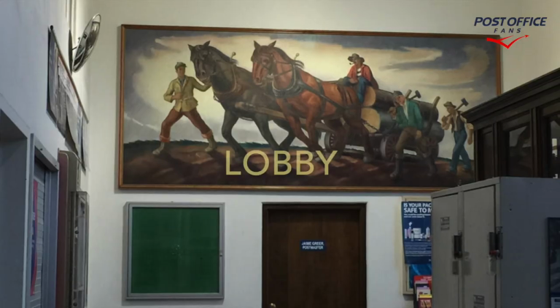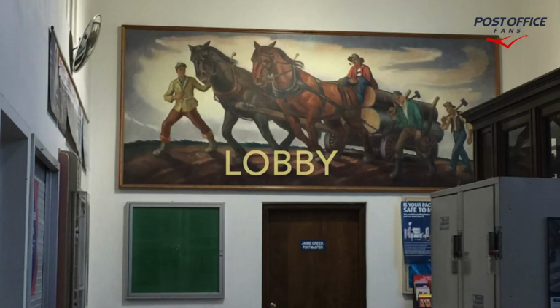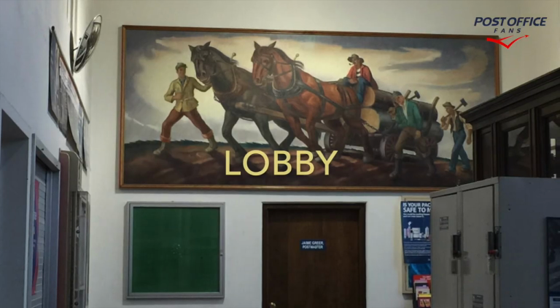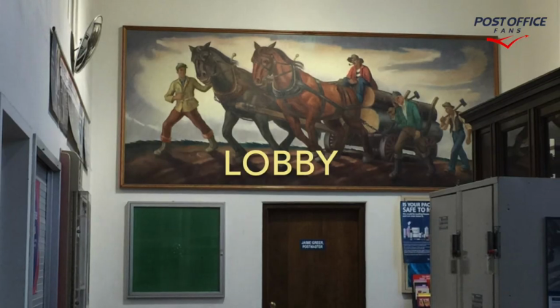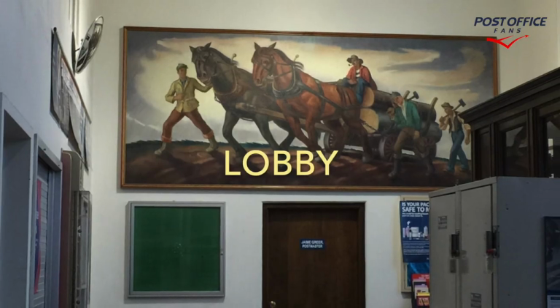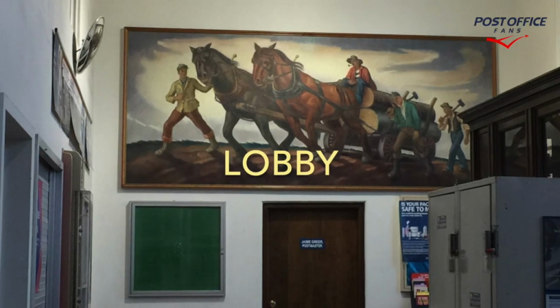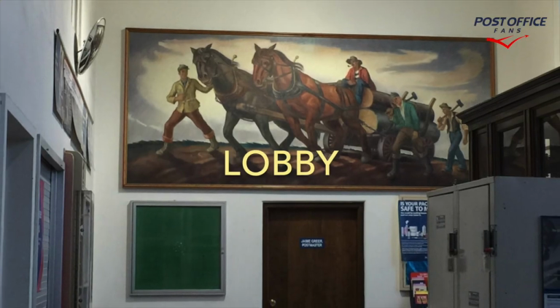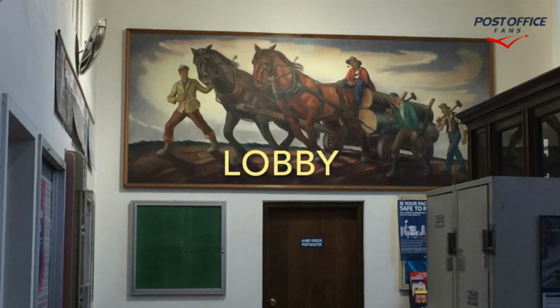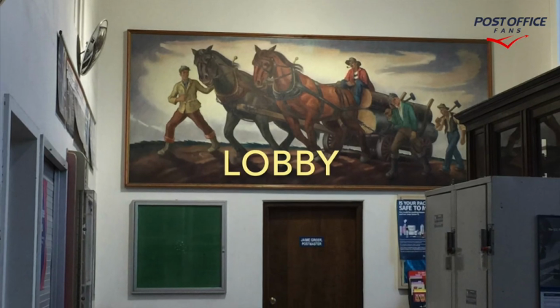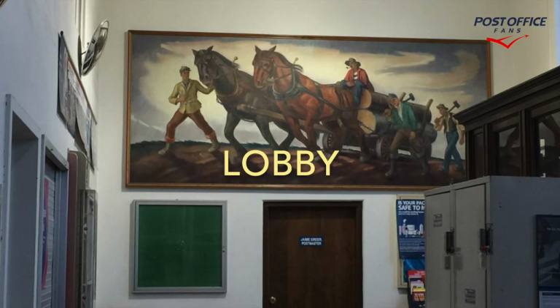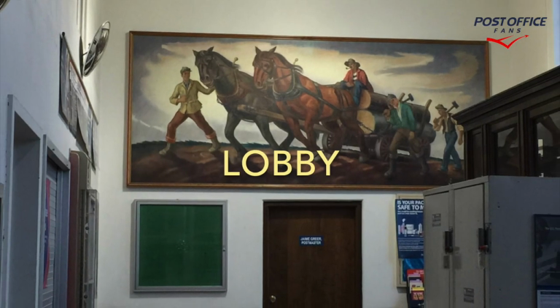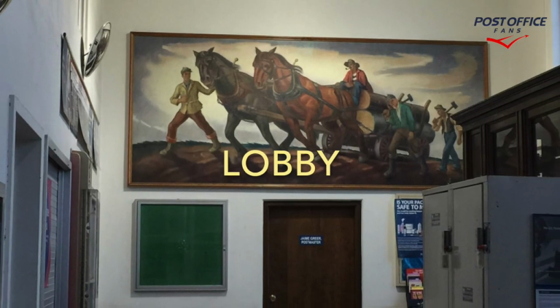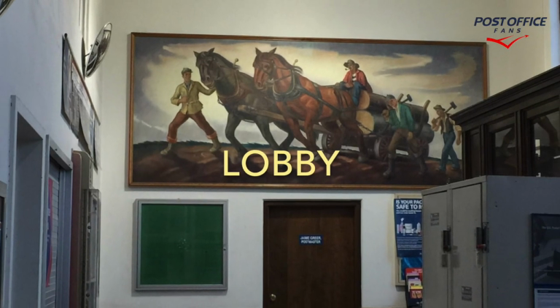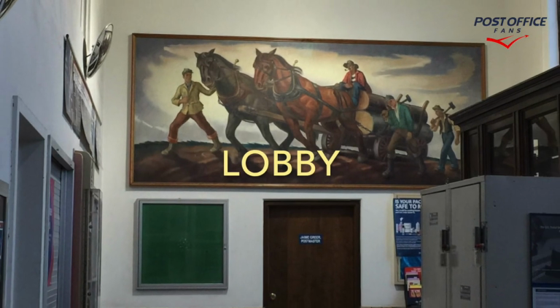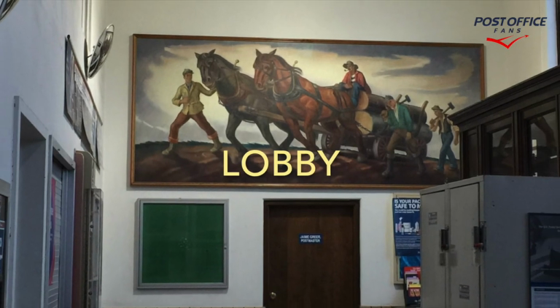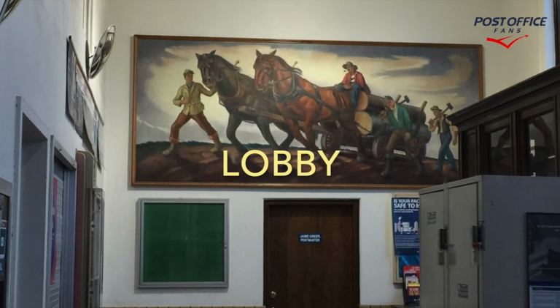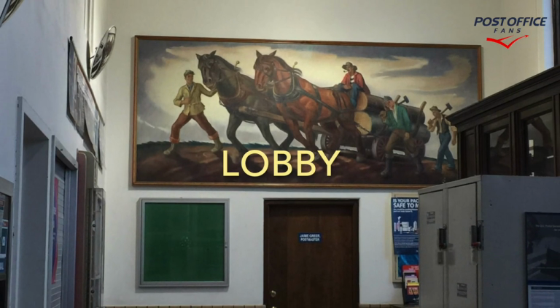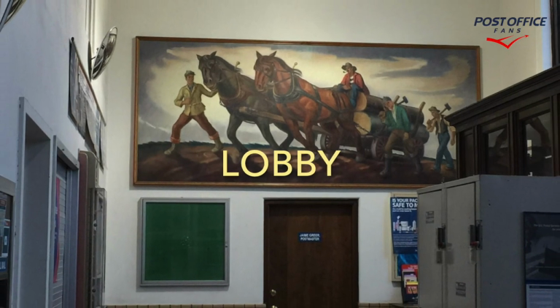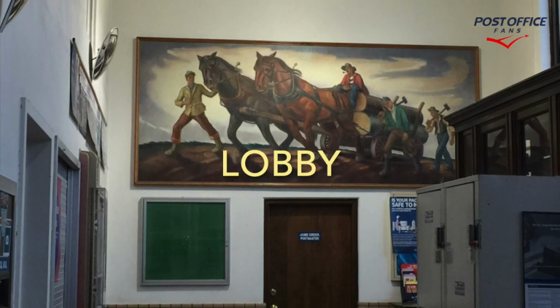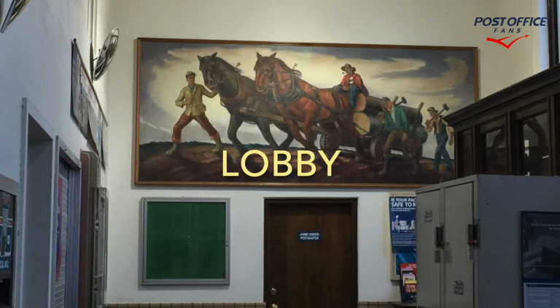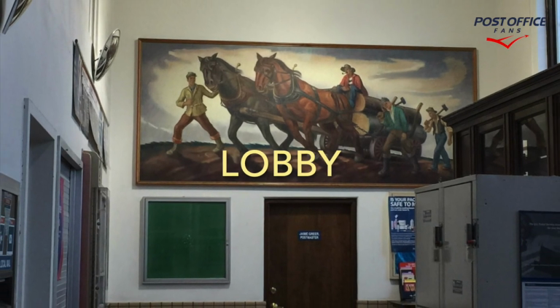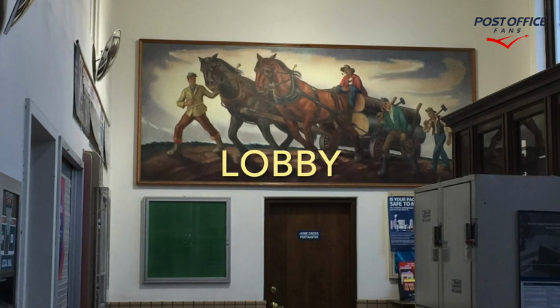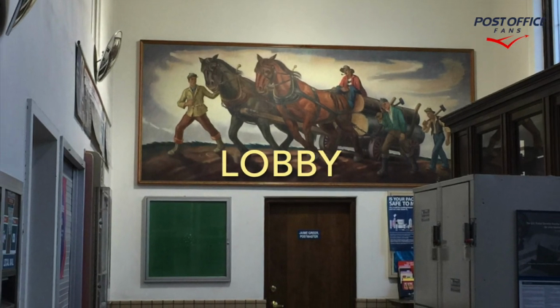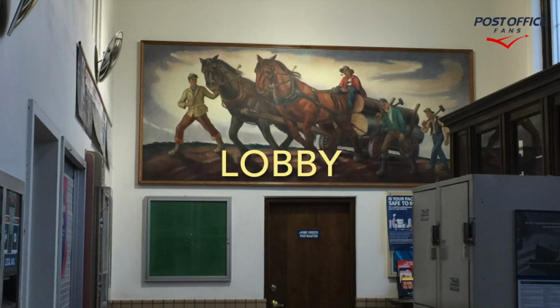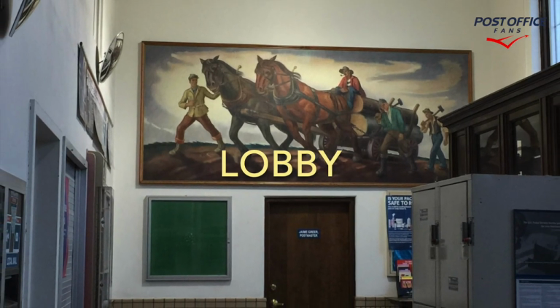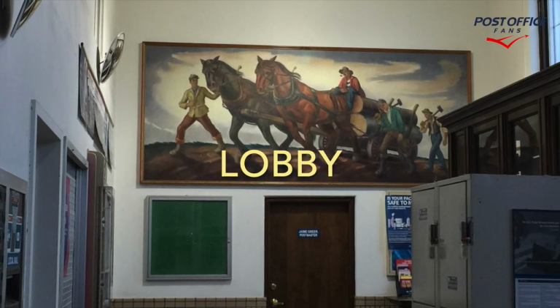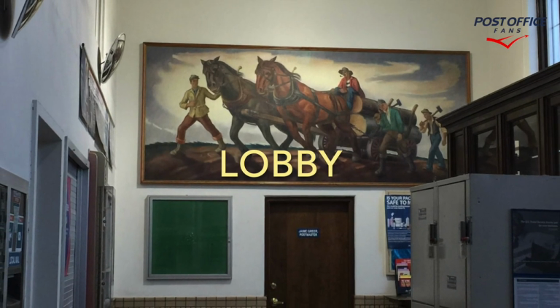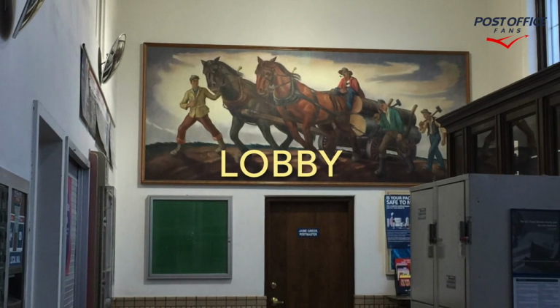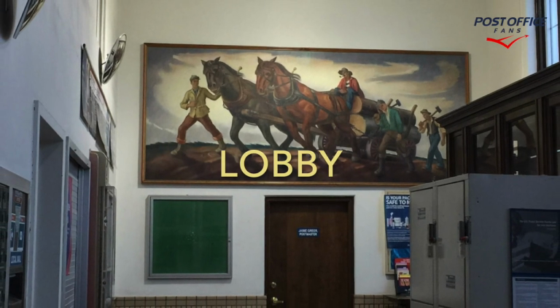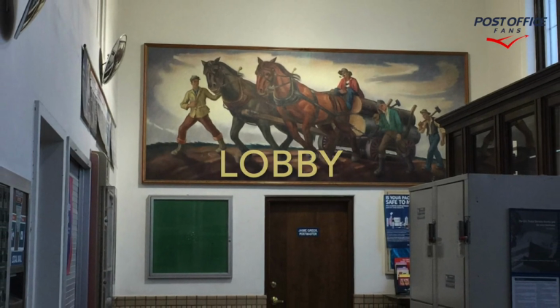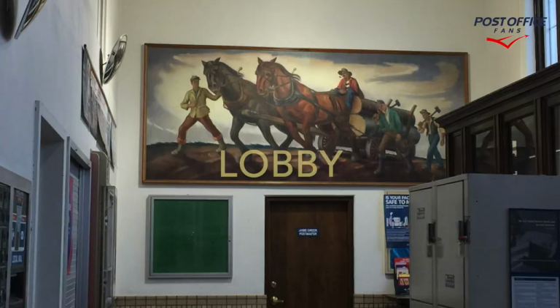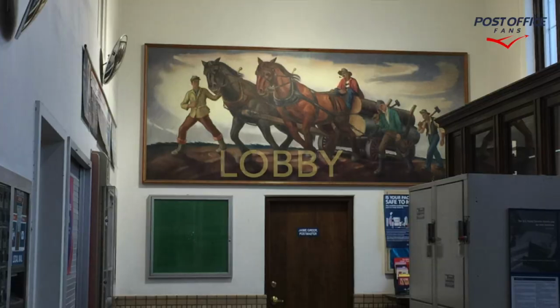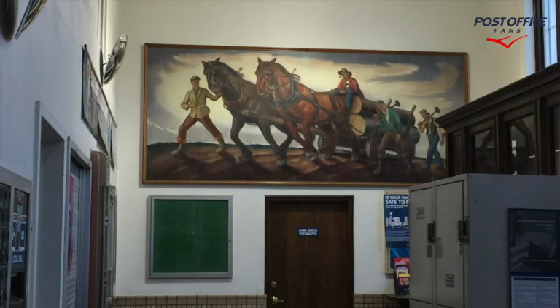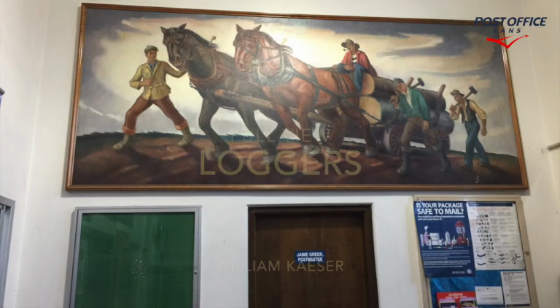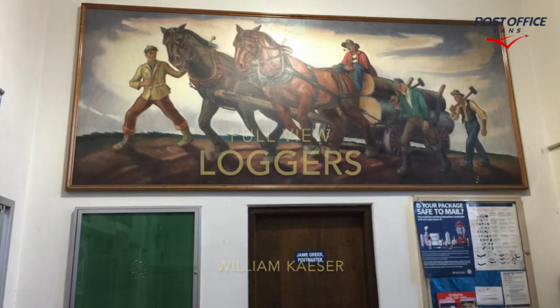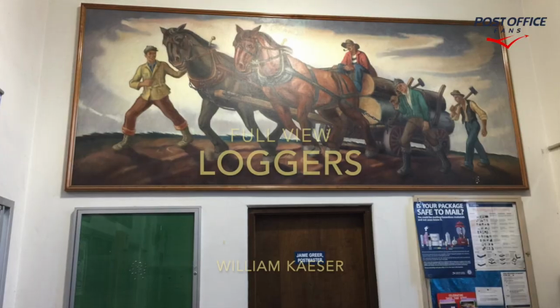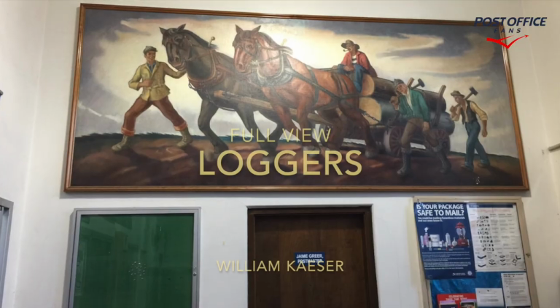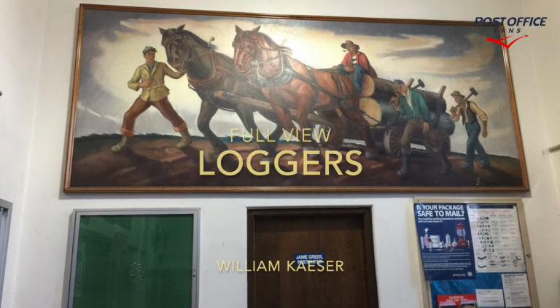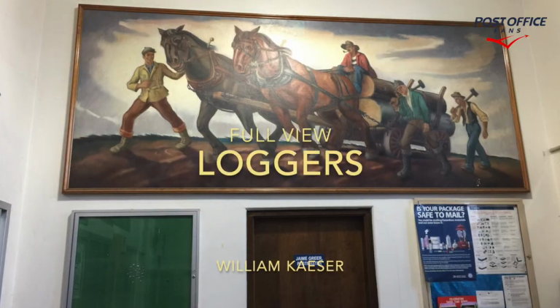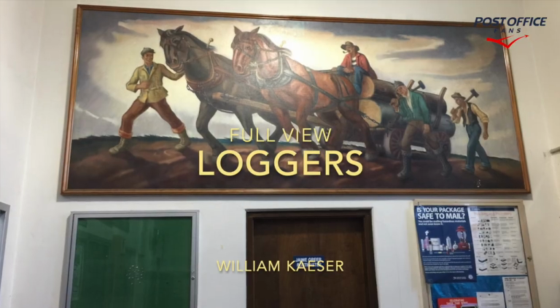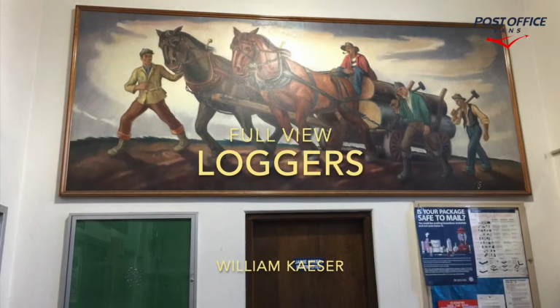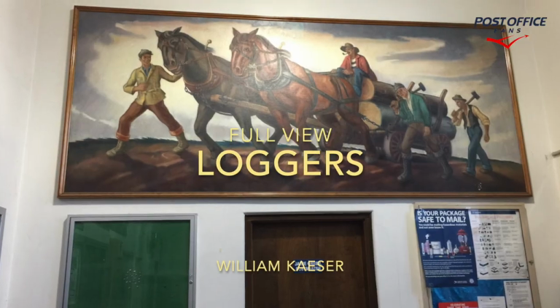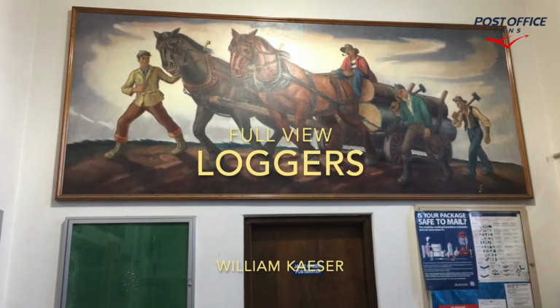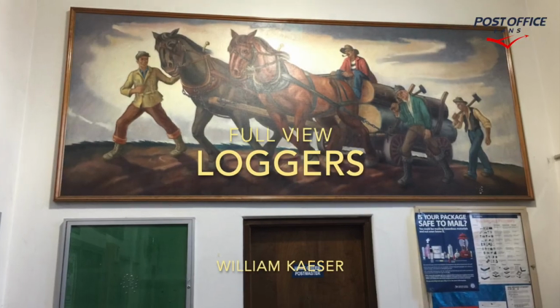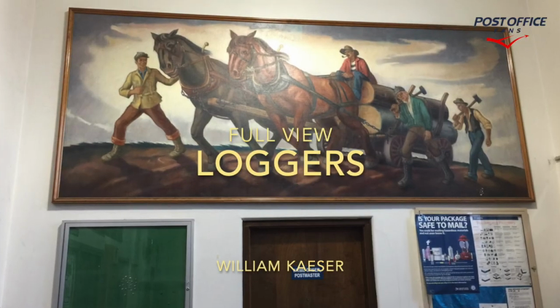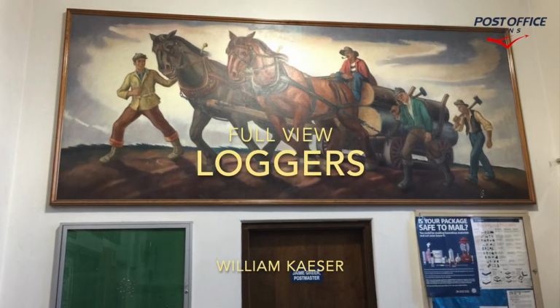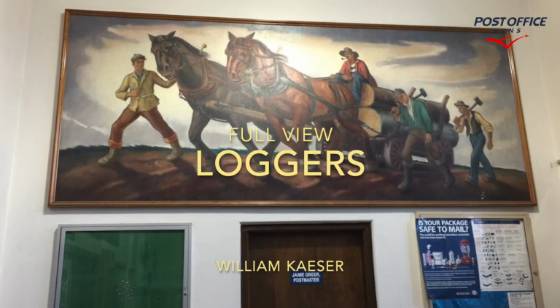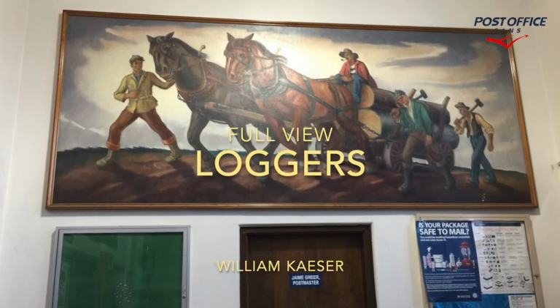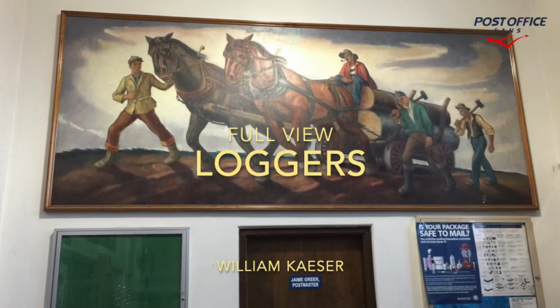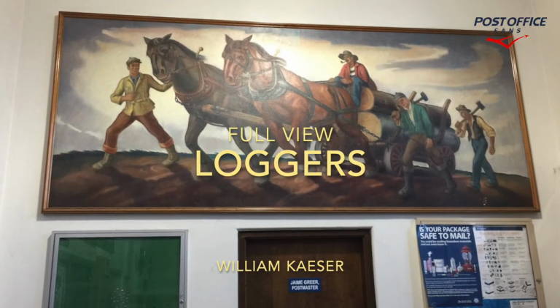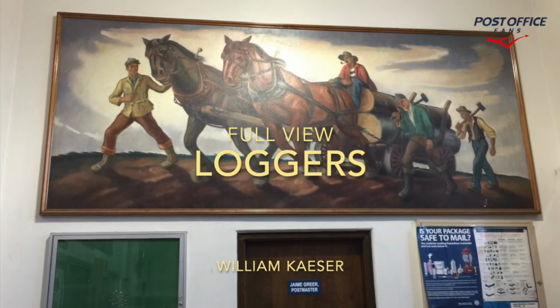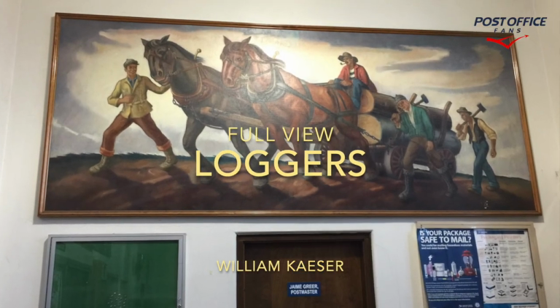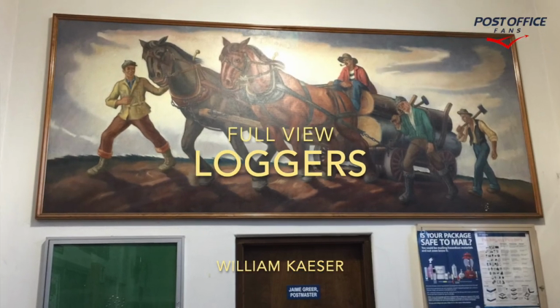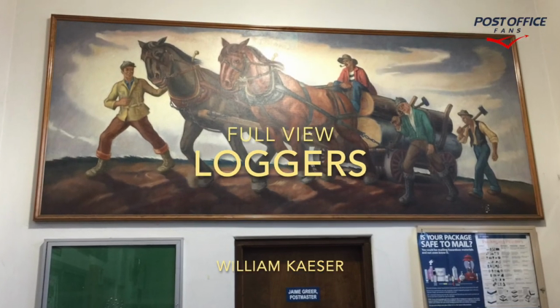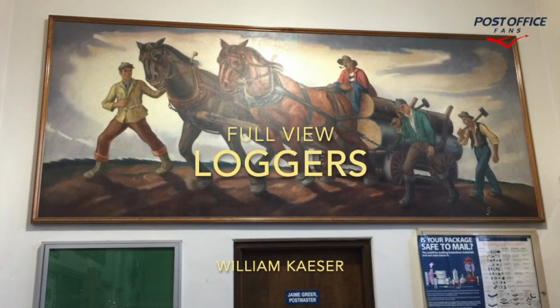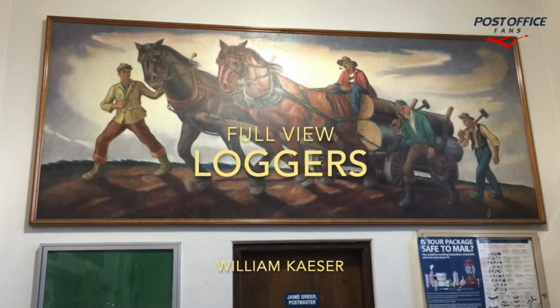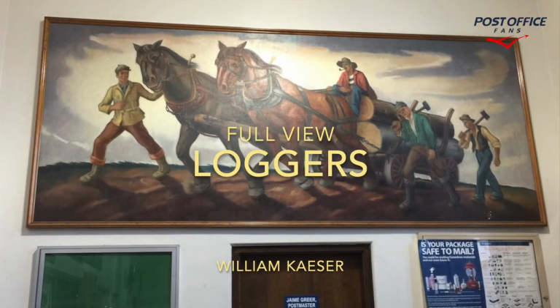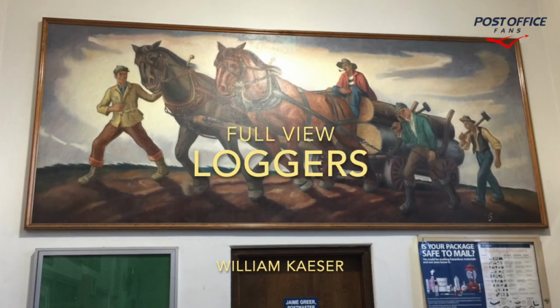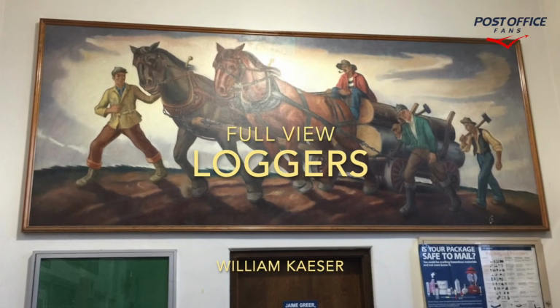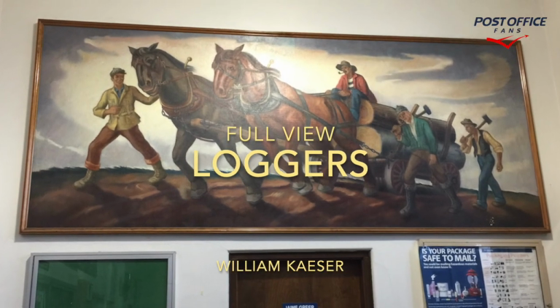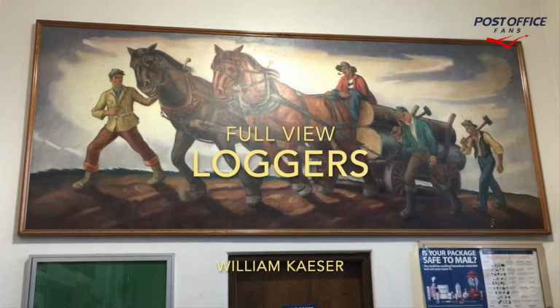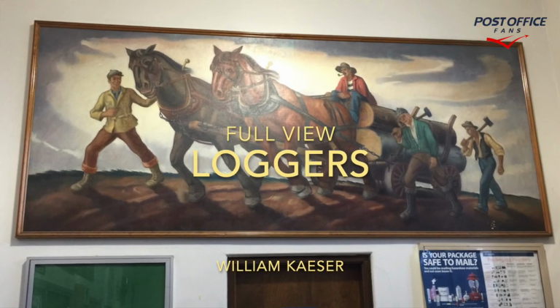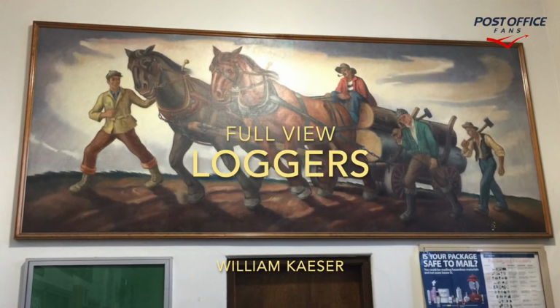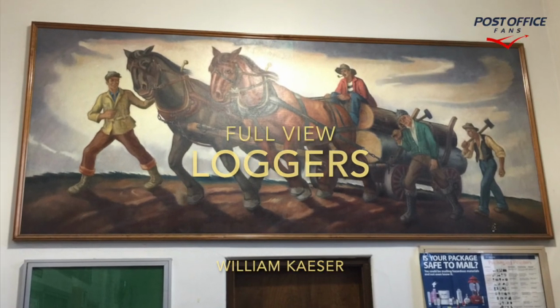Here we are inside the lobby with the vestibule on the right and the mural in the back. This is a full view of "Loggers" by William Kayser.